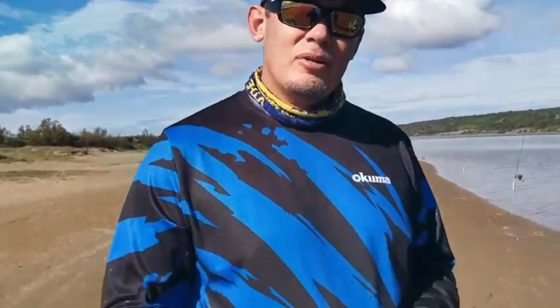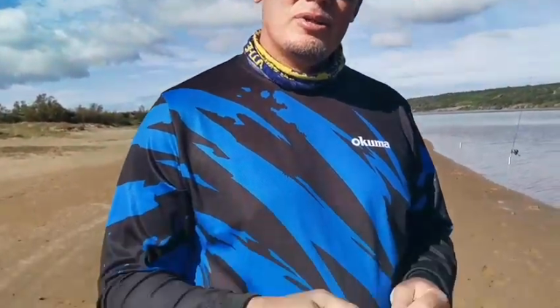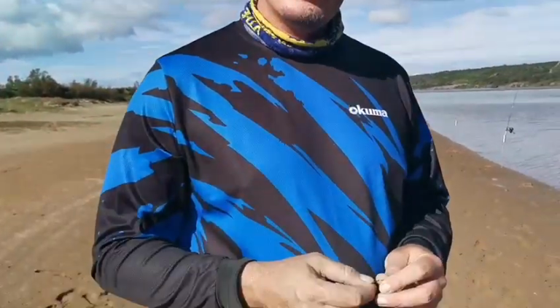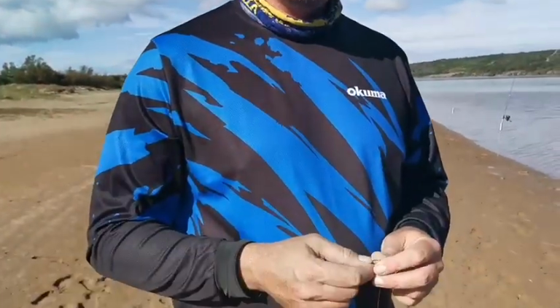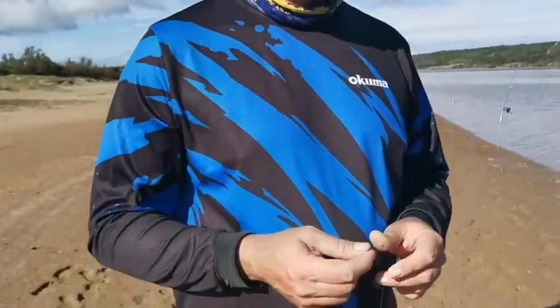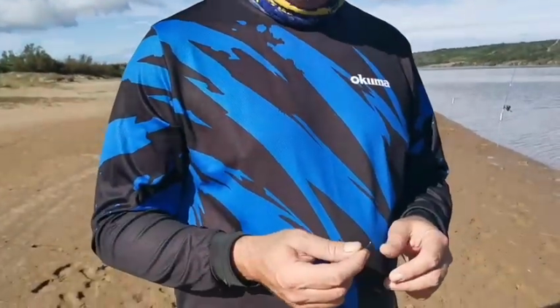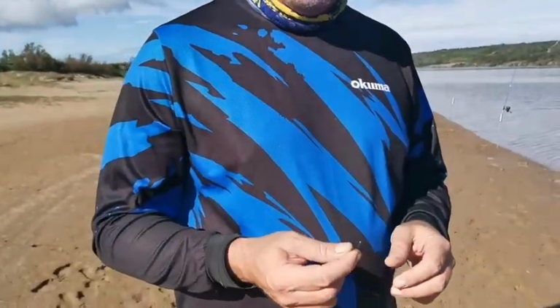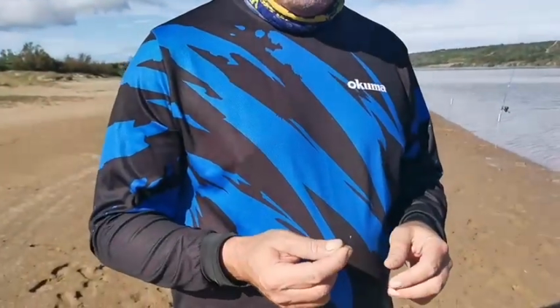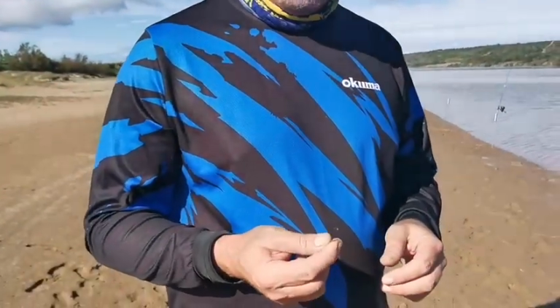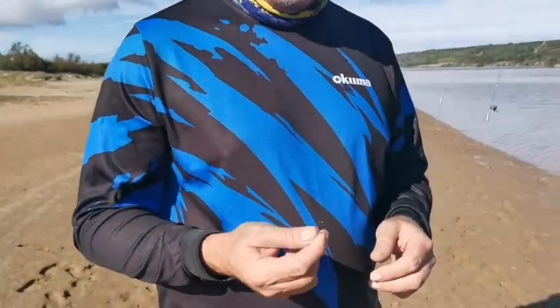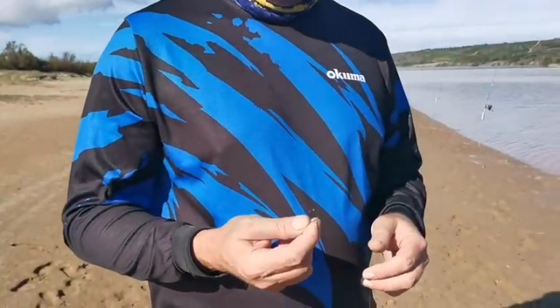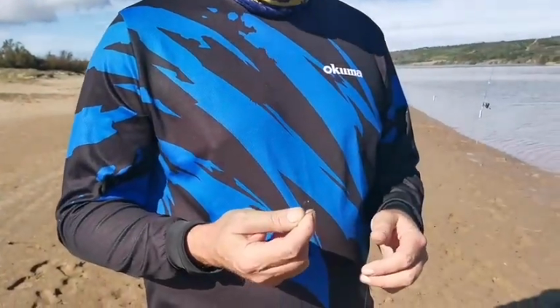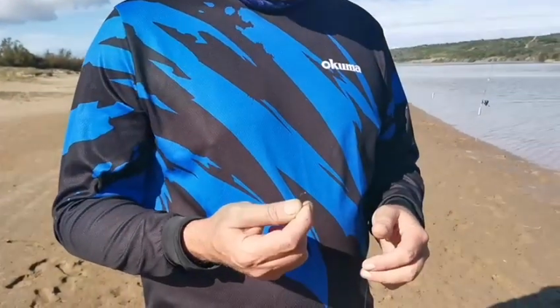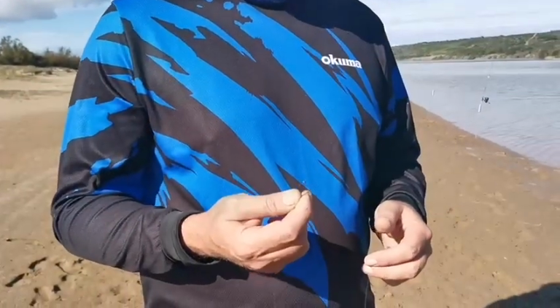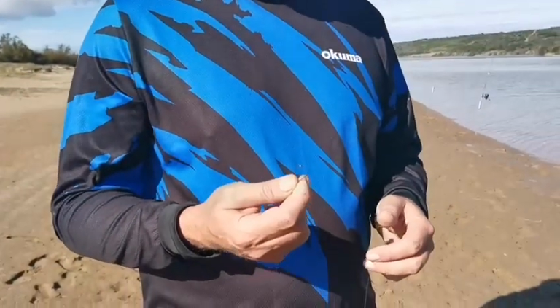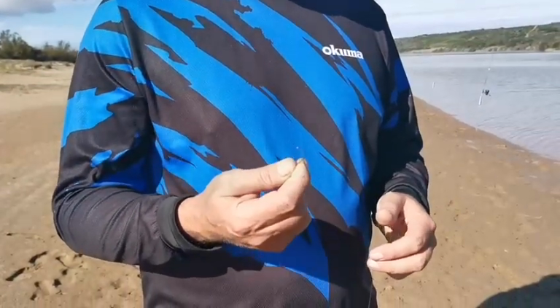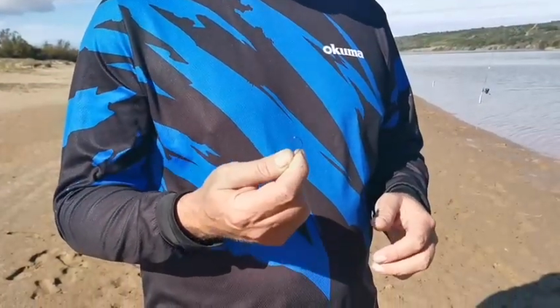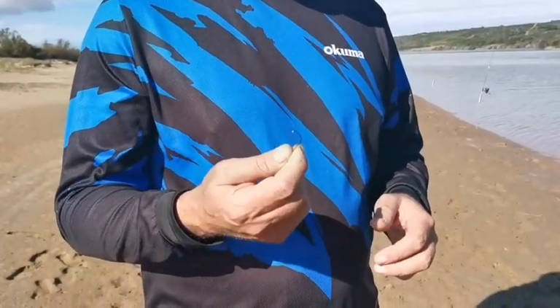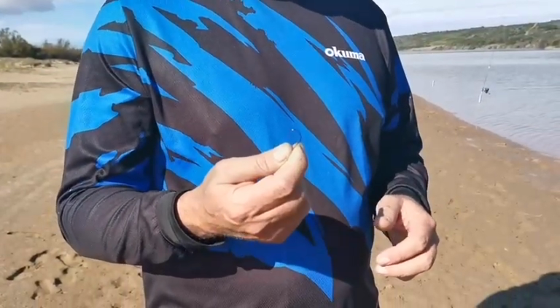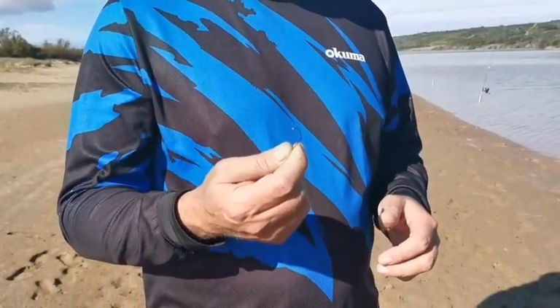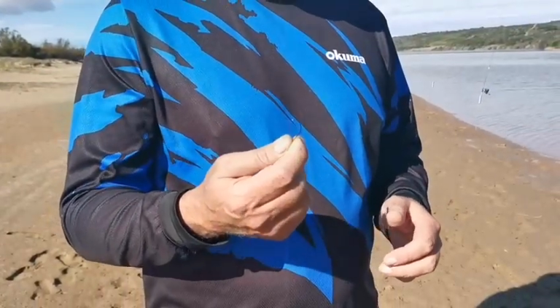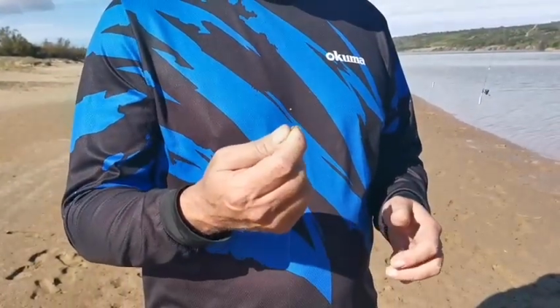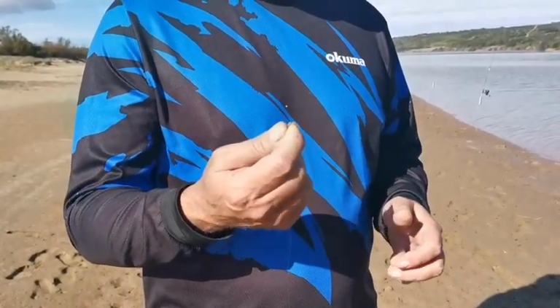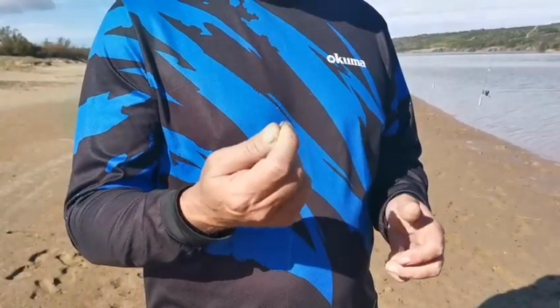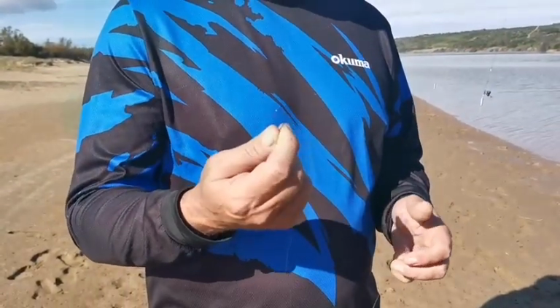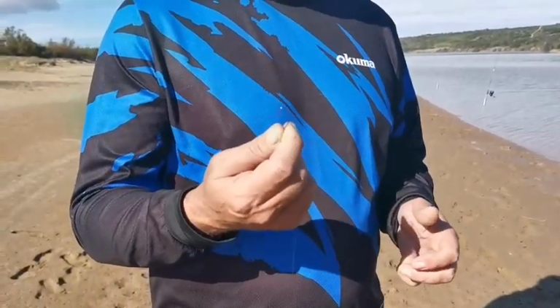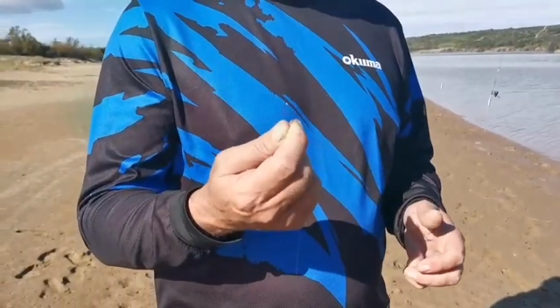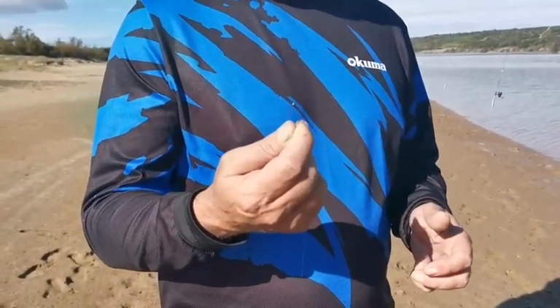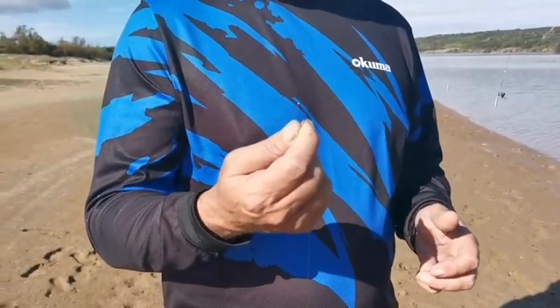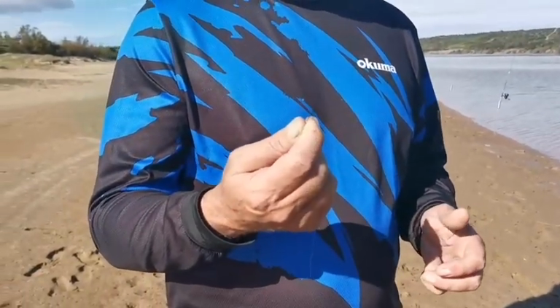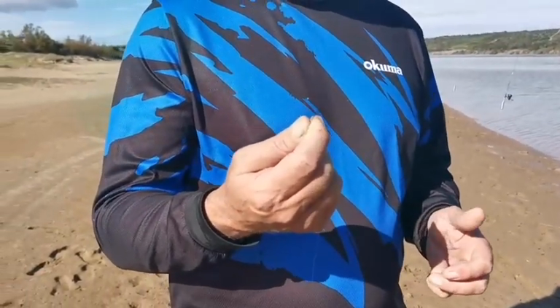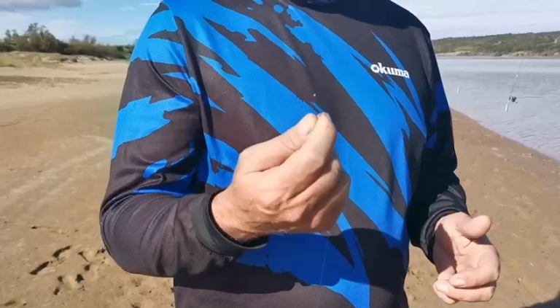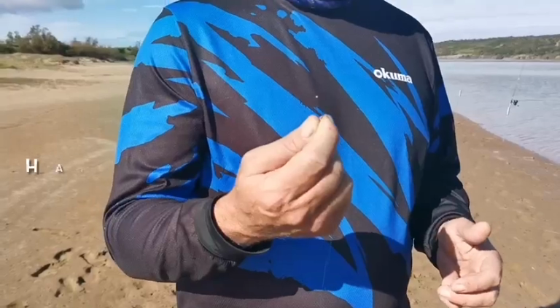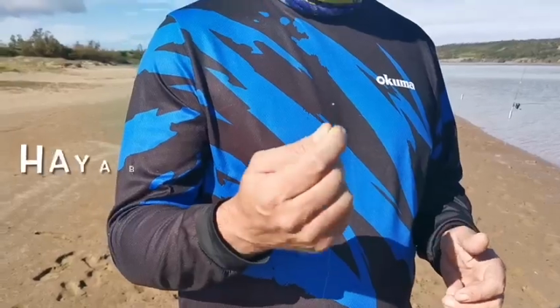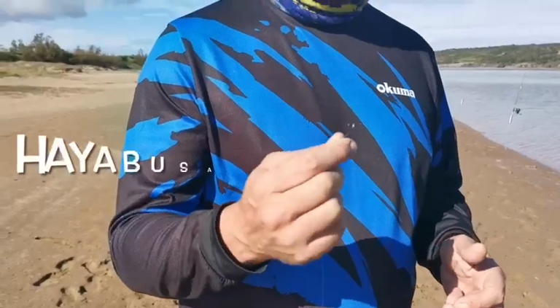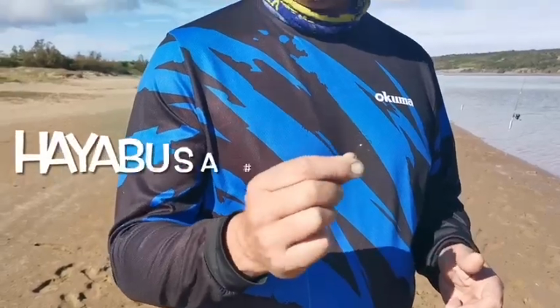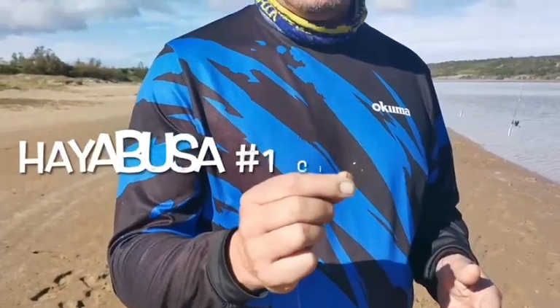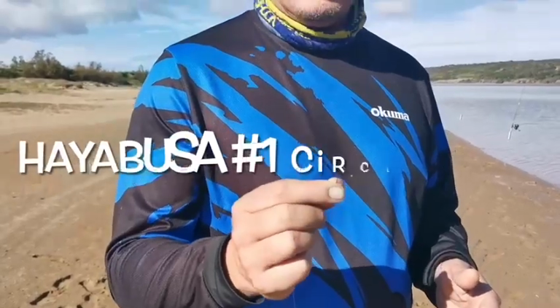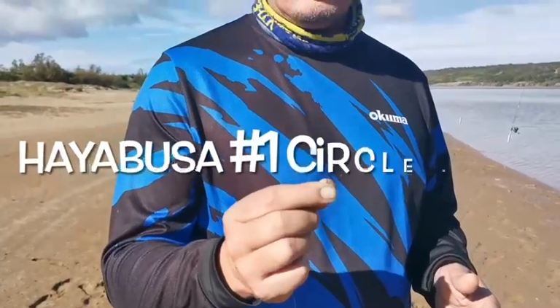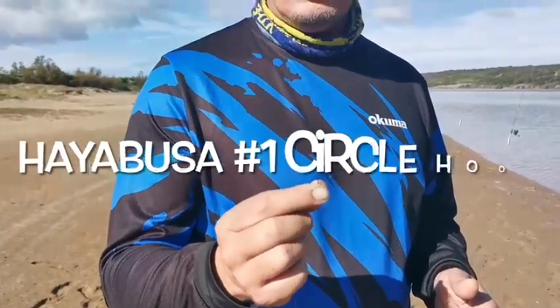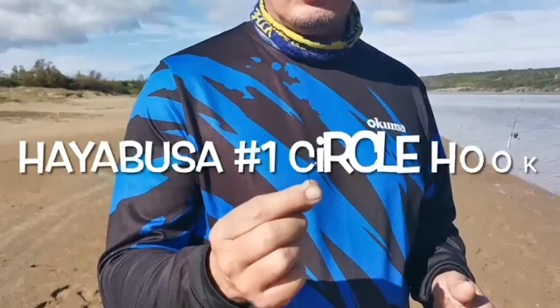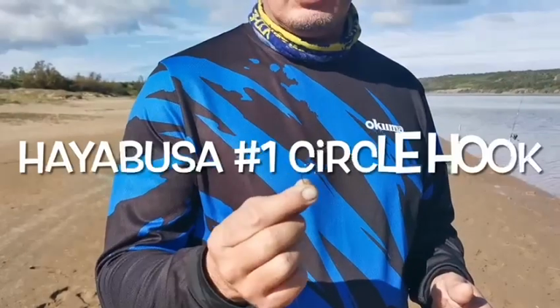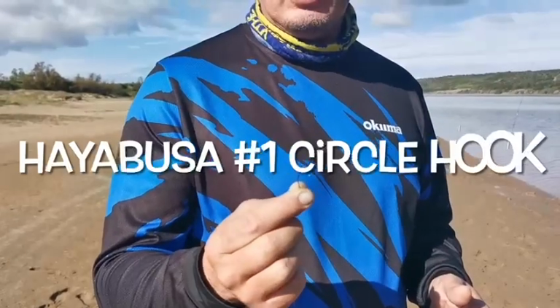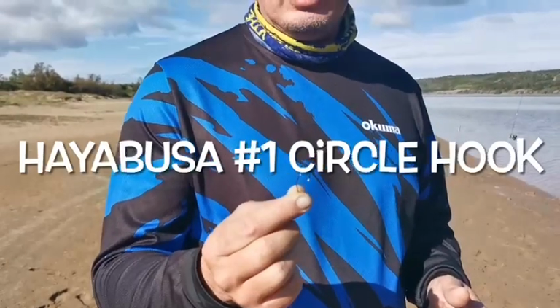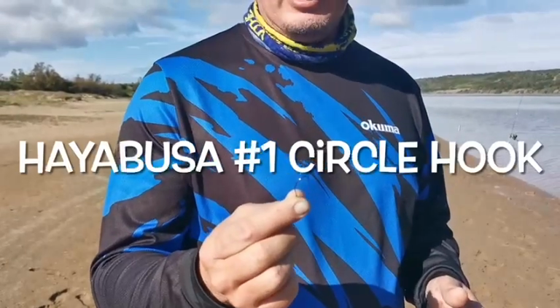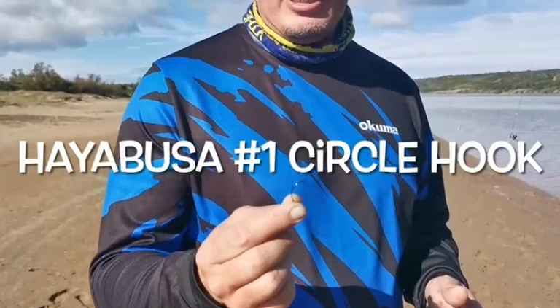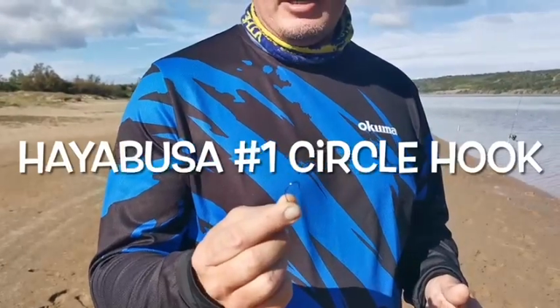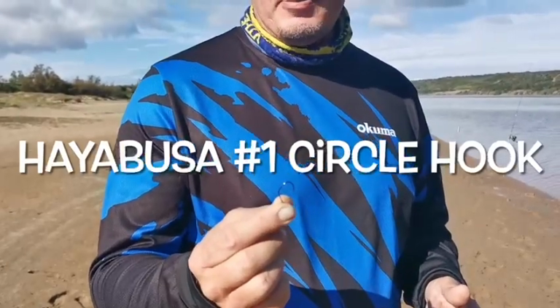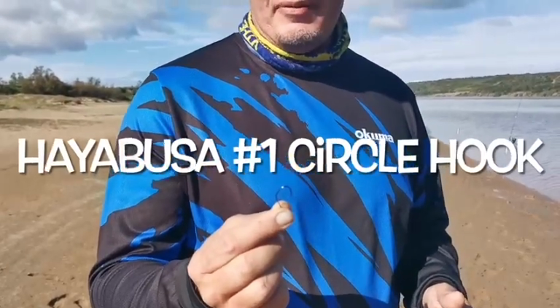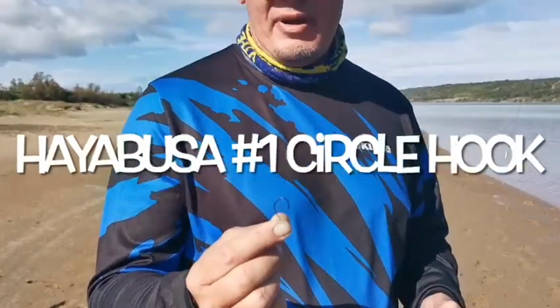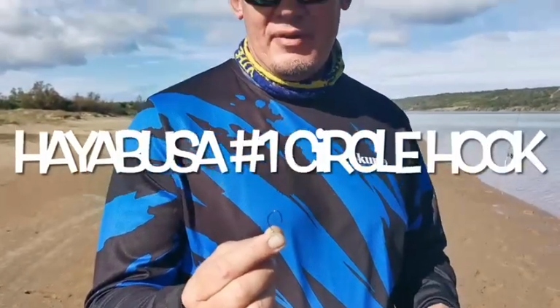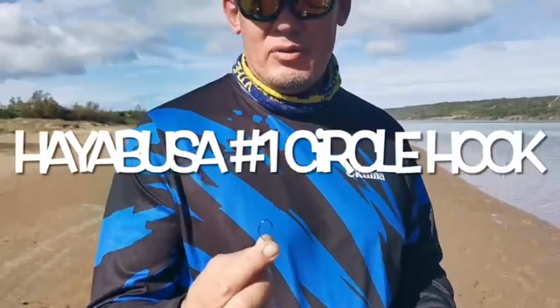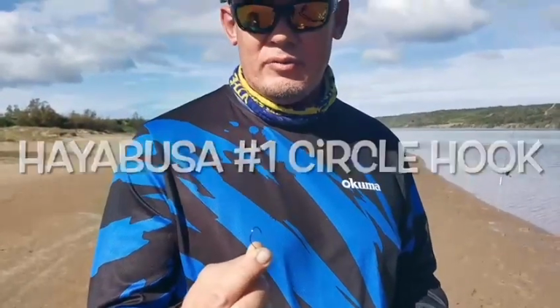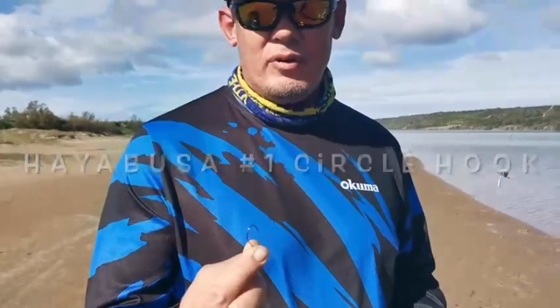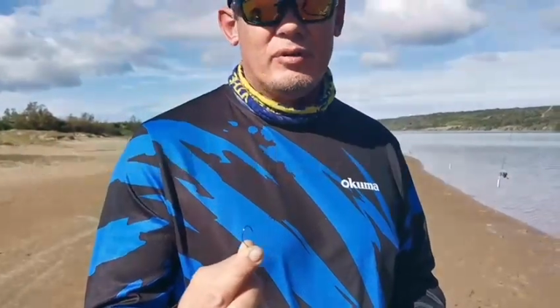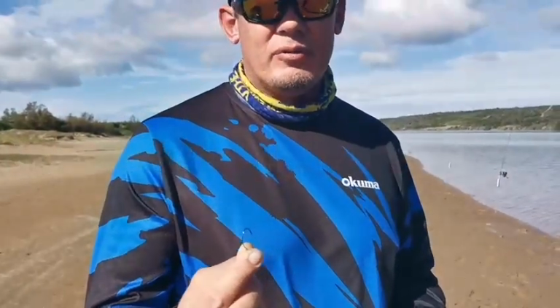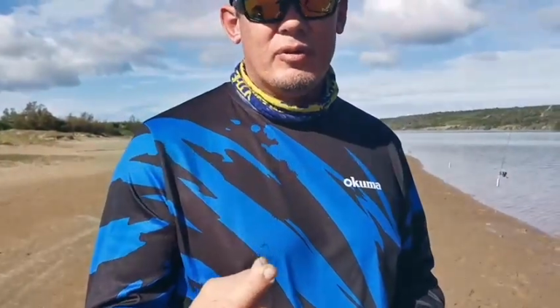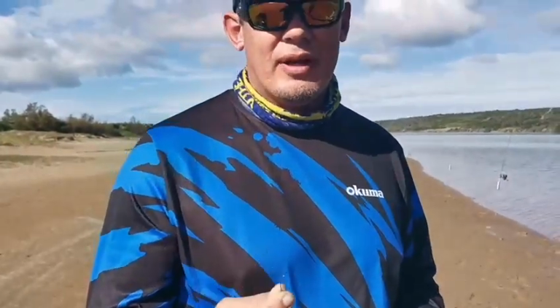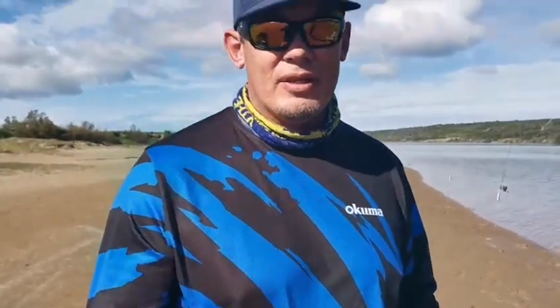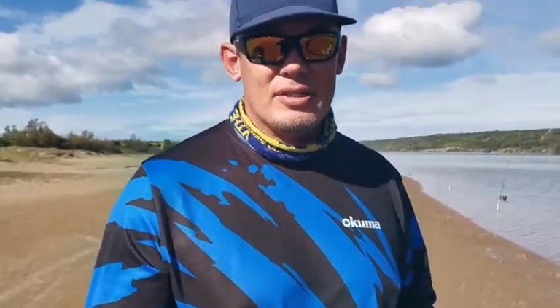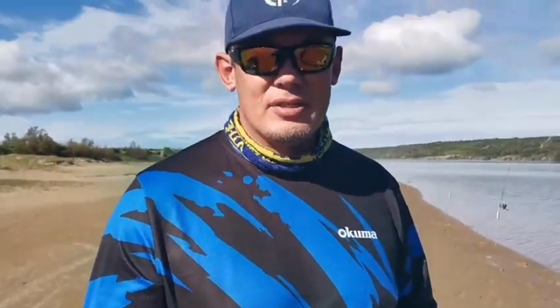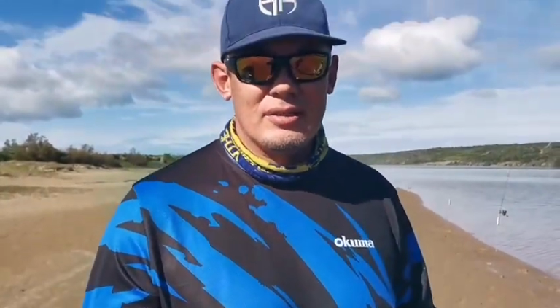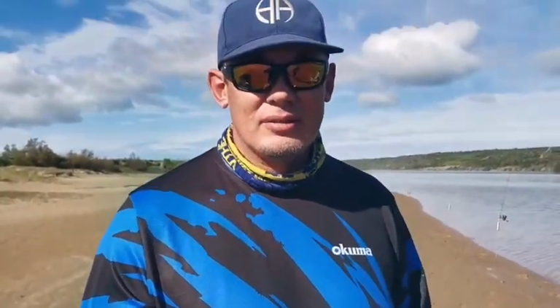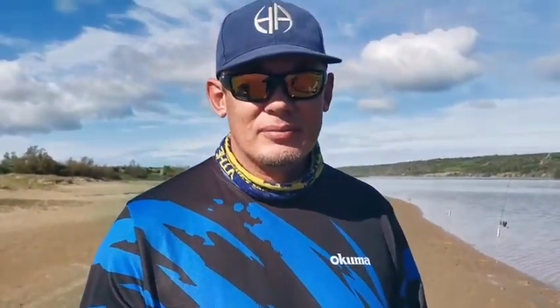And I use an Abusha number one hook, circle hook. That's my favorite hook for ground fish.